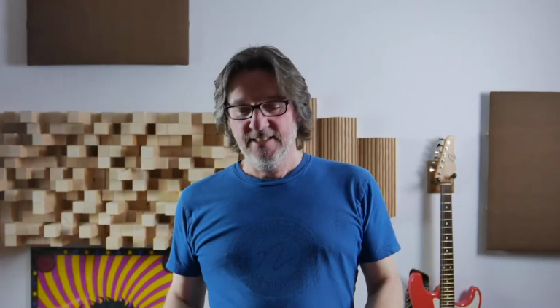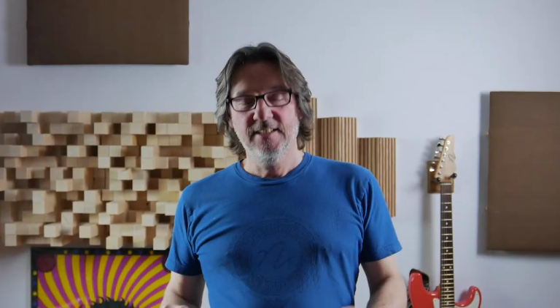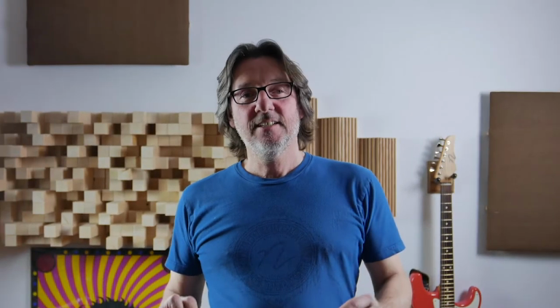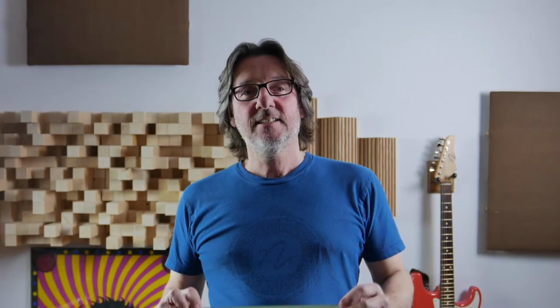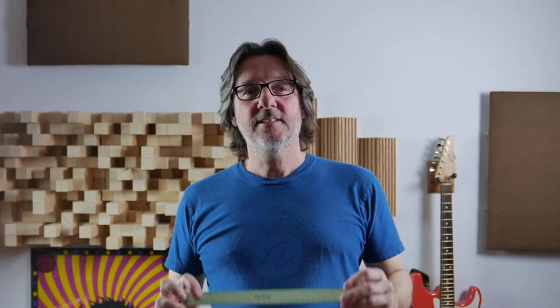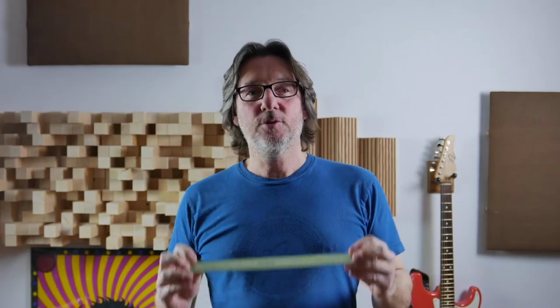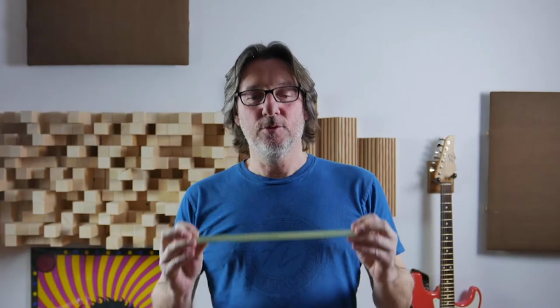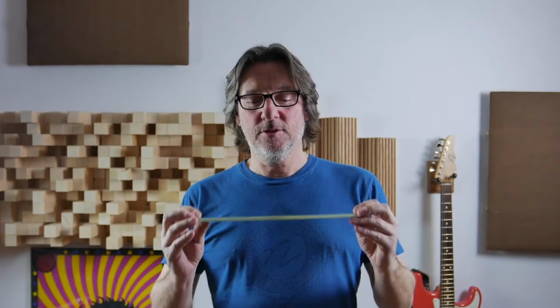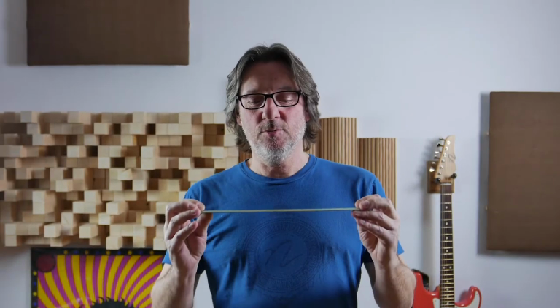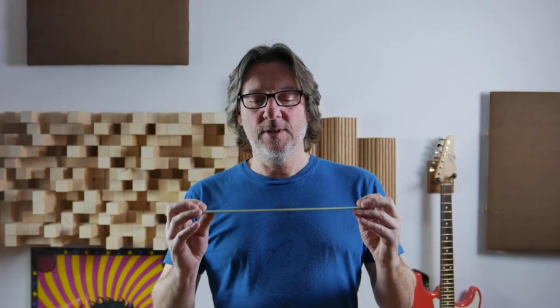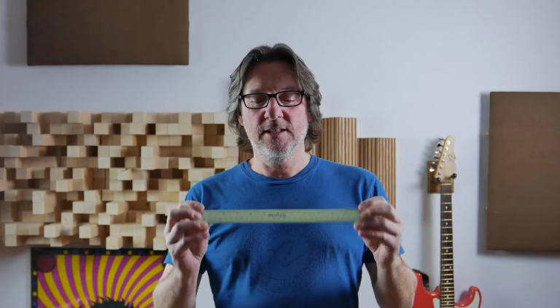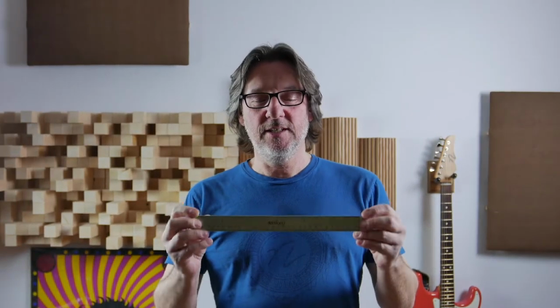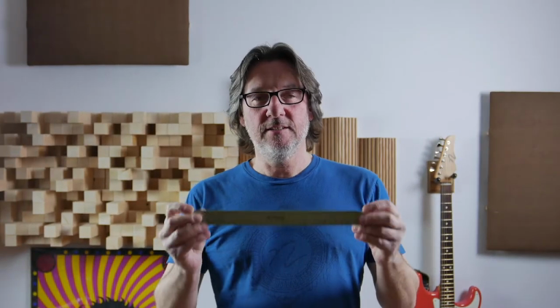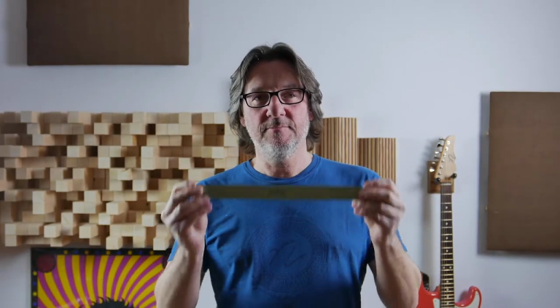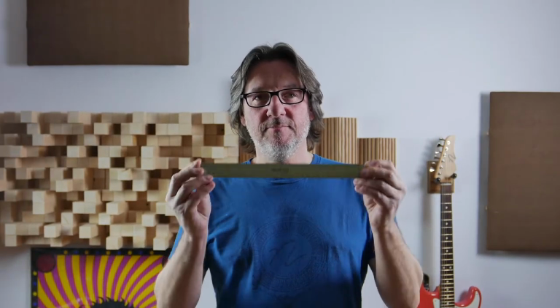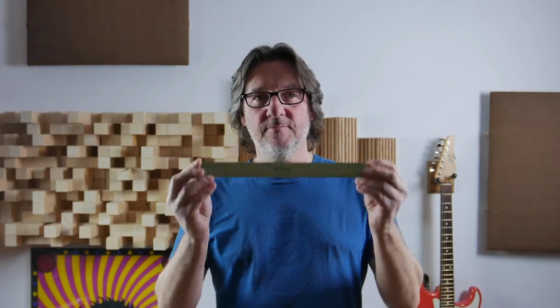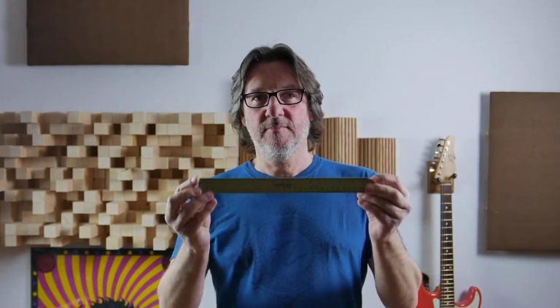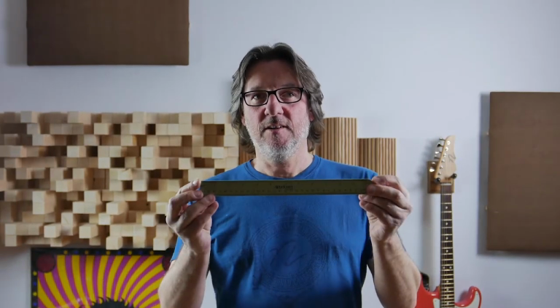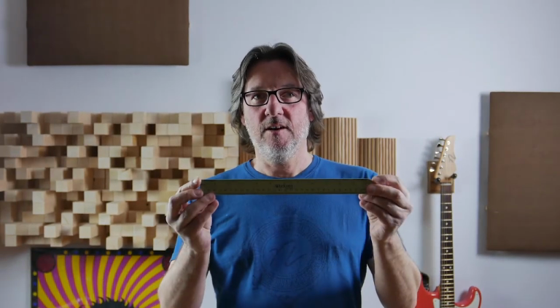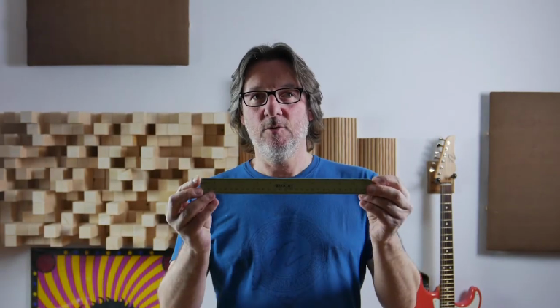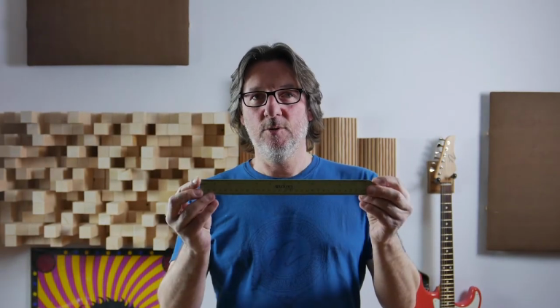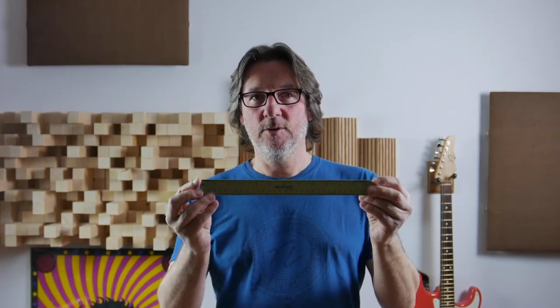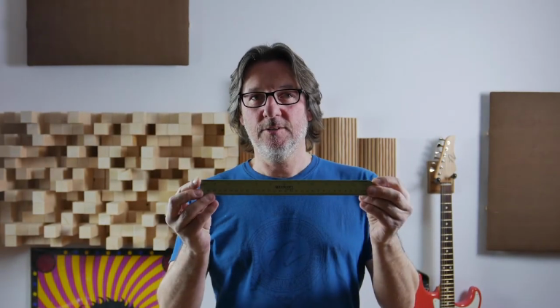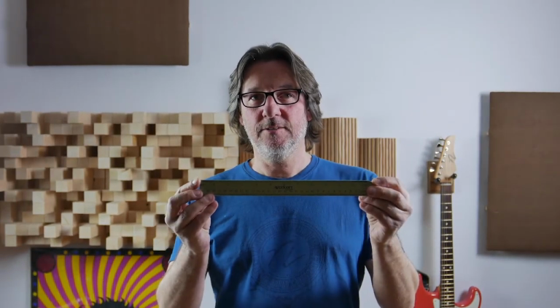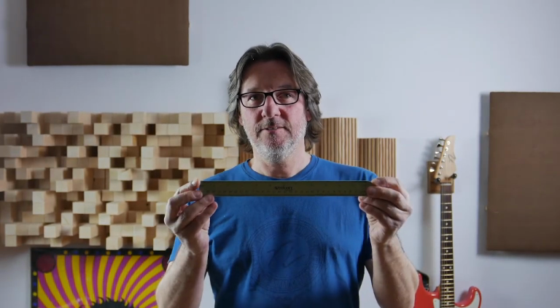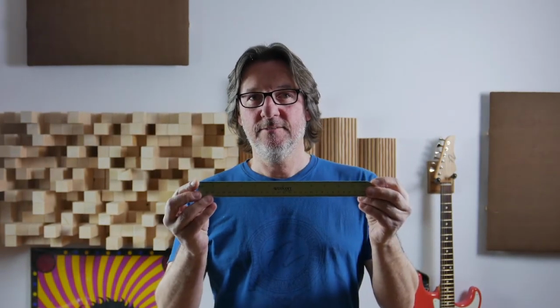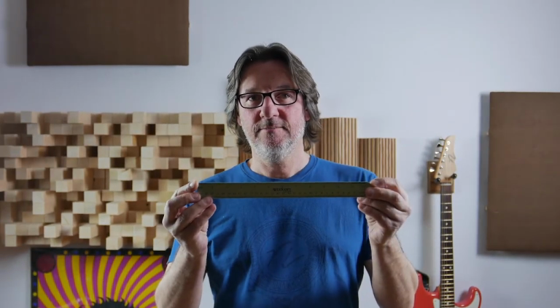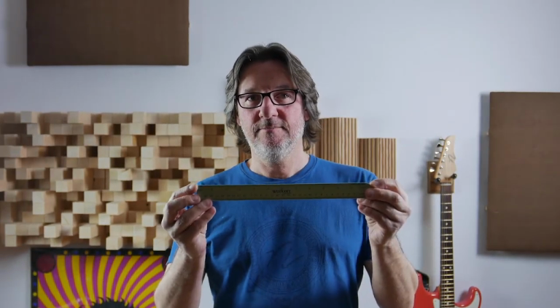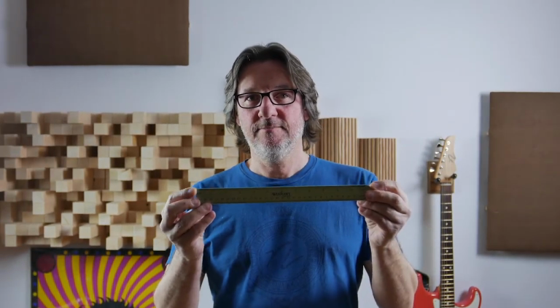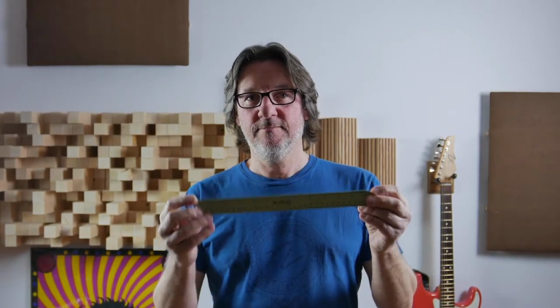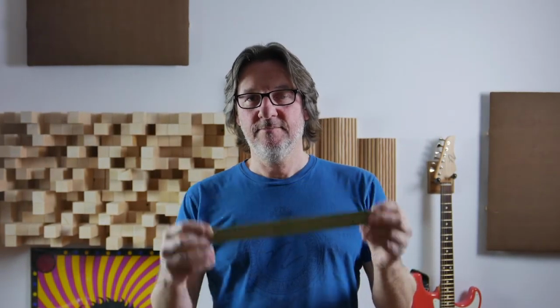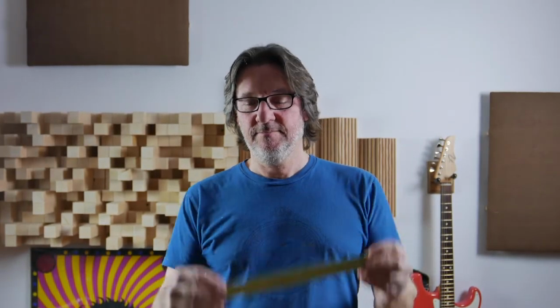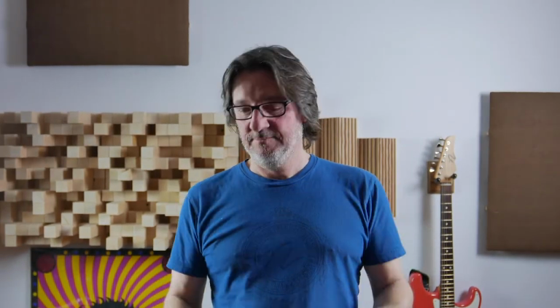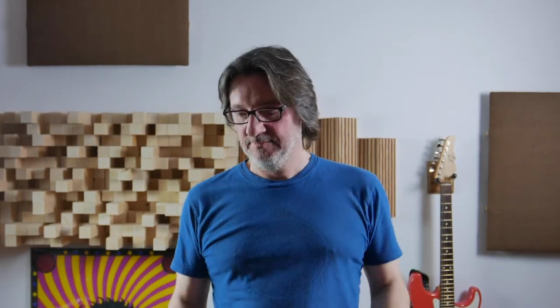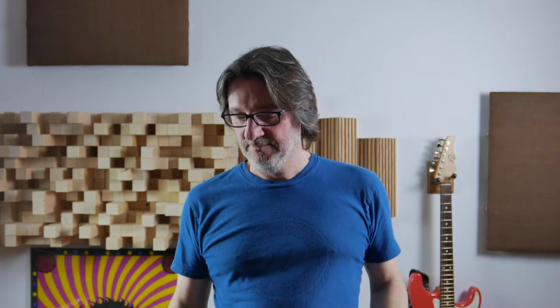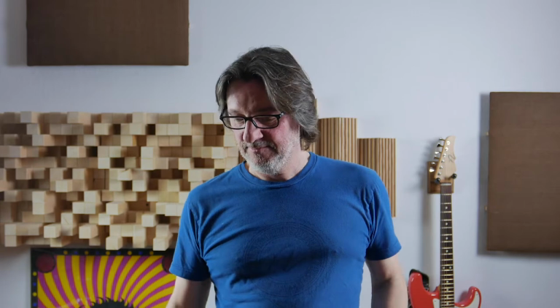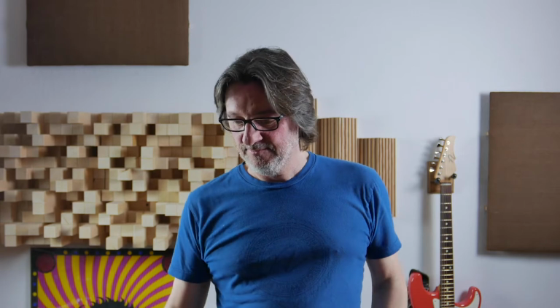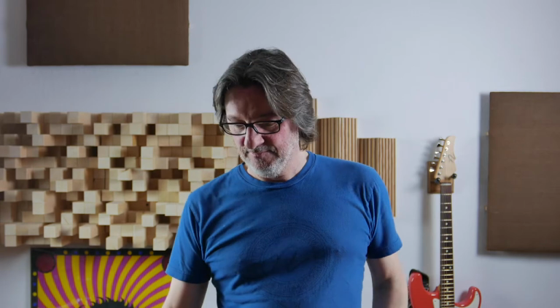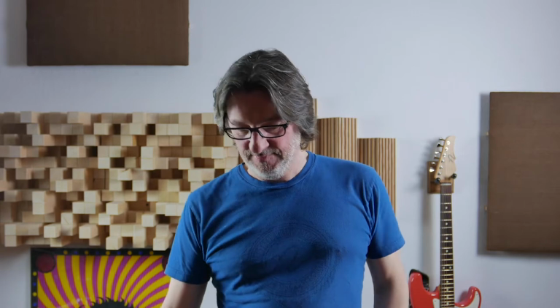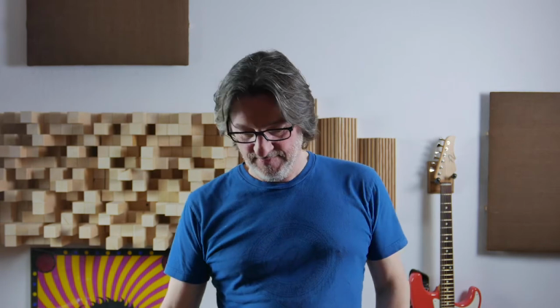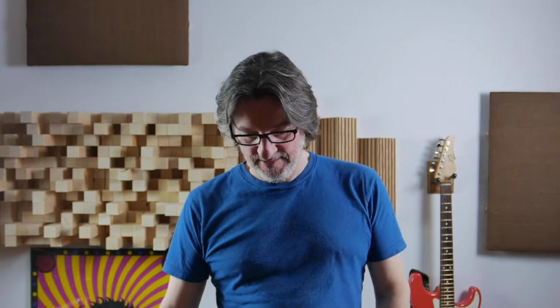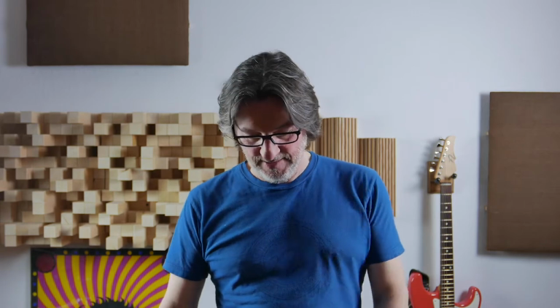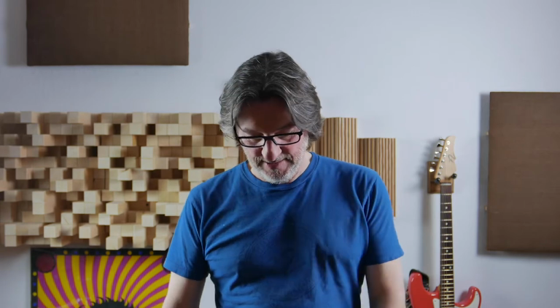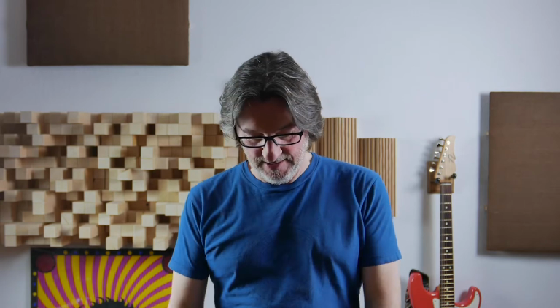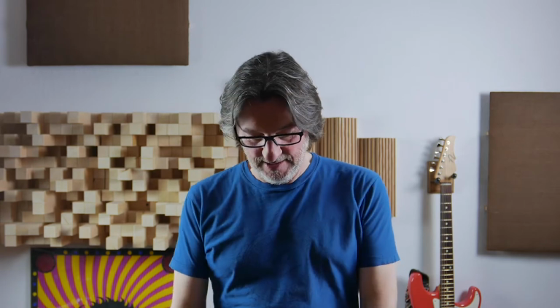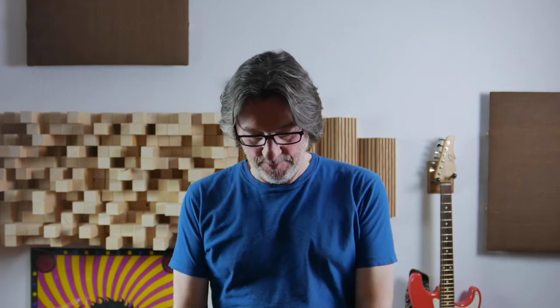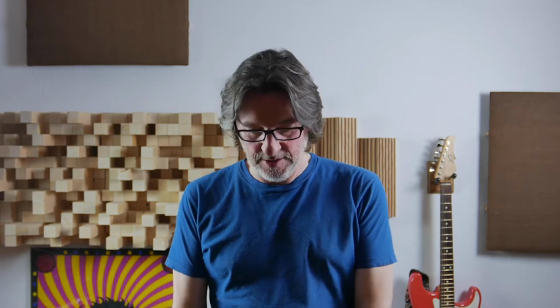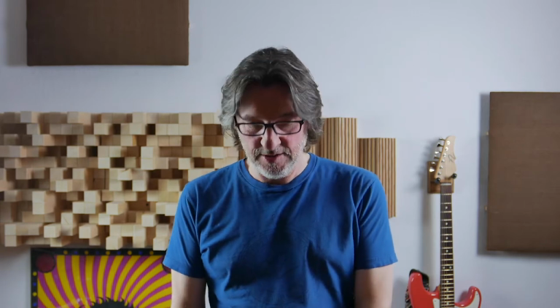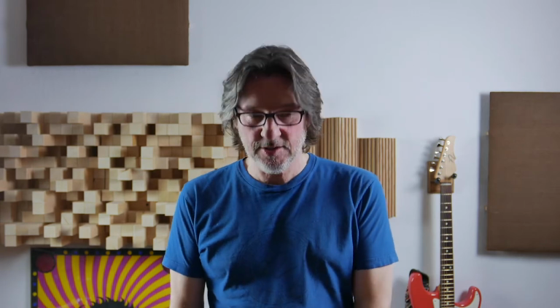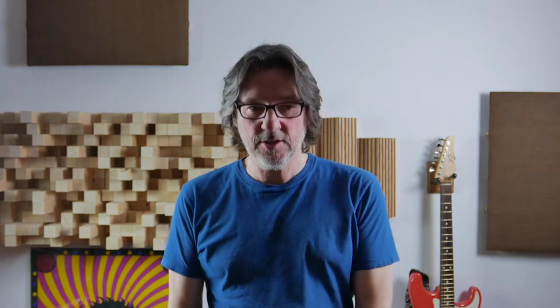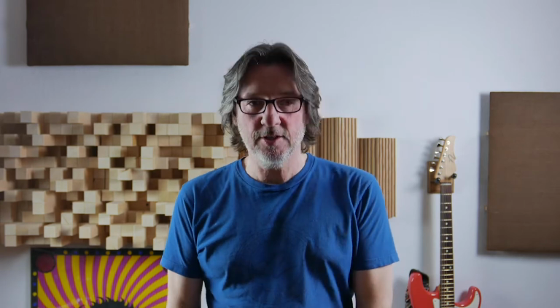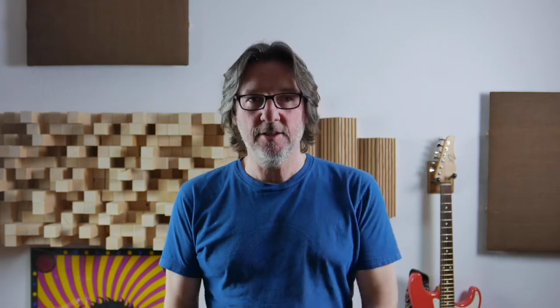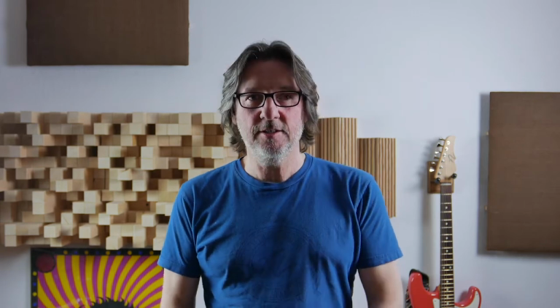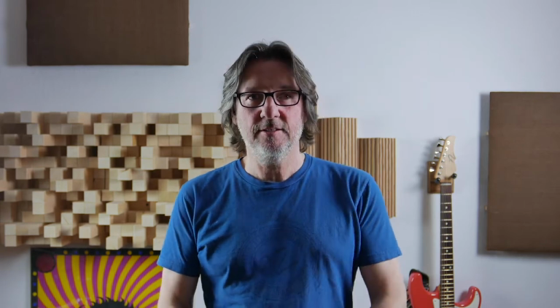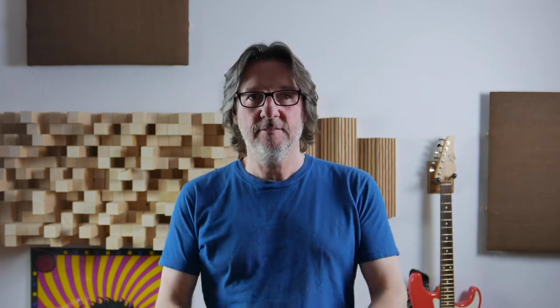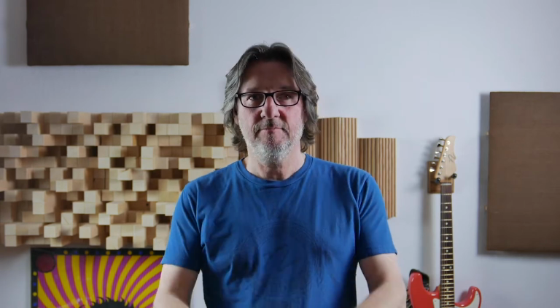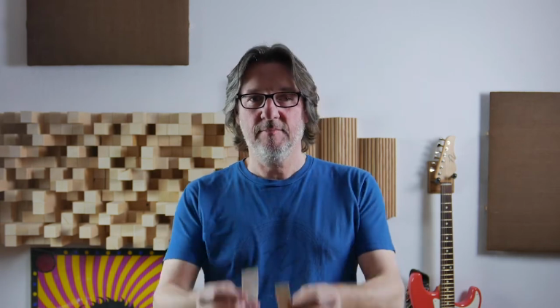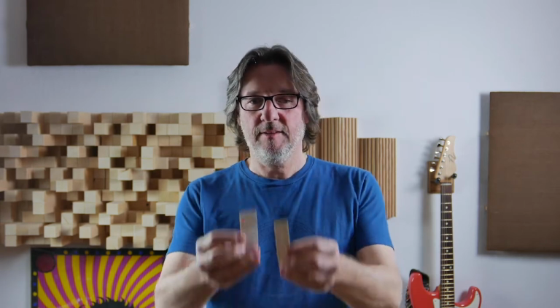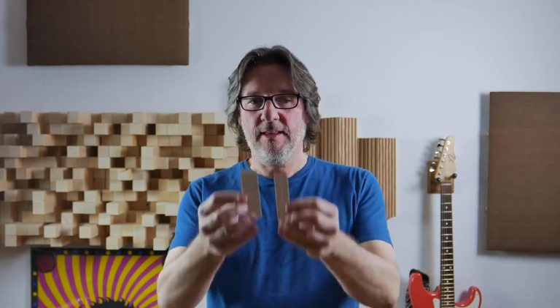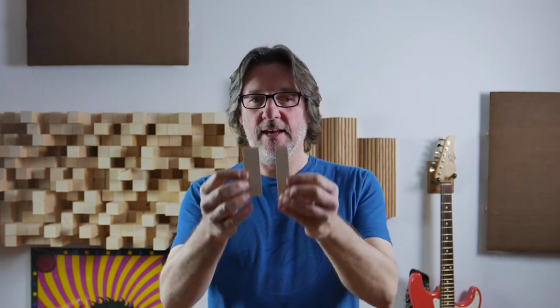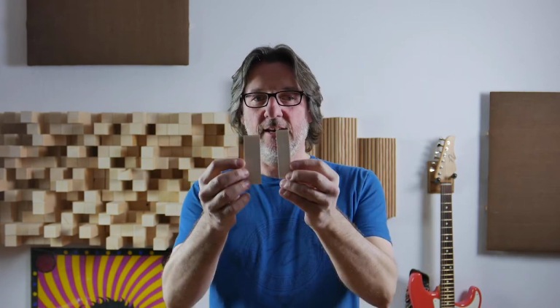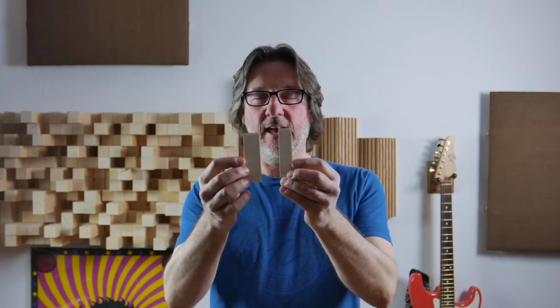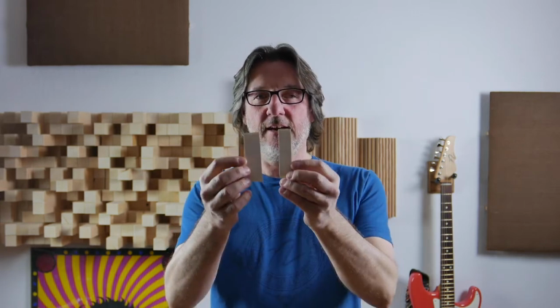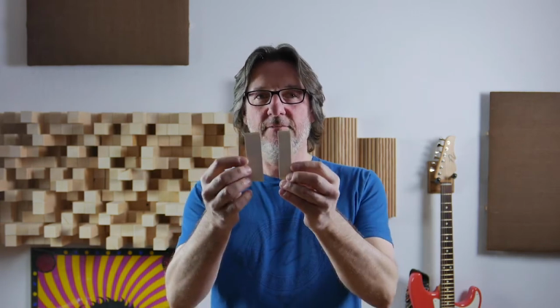The tools we need: a ruler and a business card cut in half.